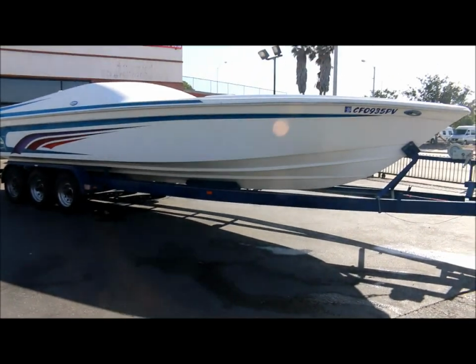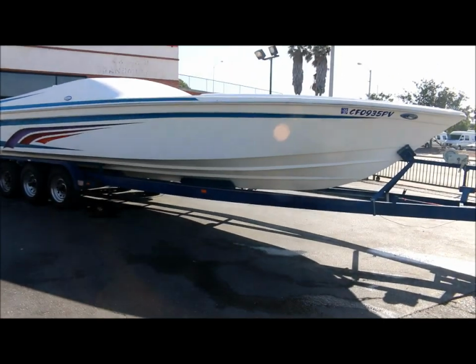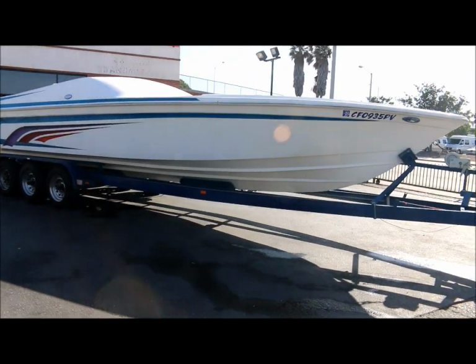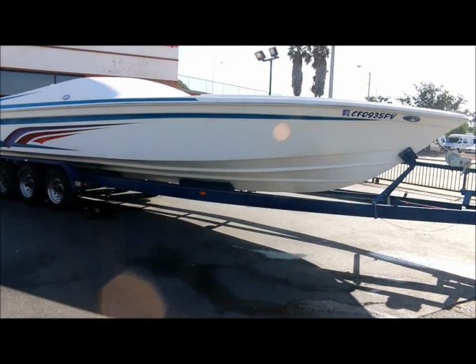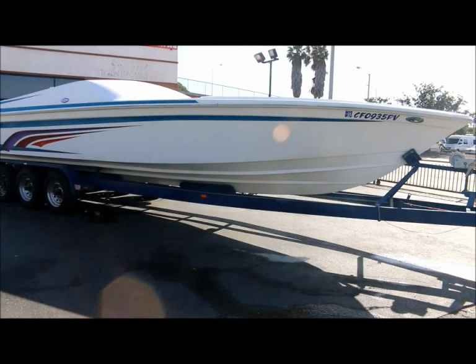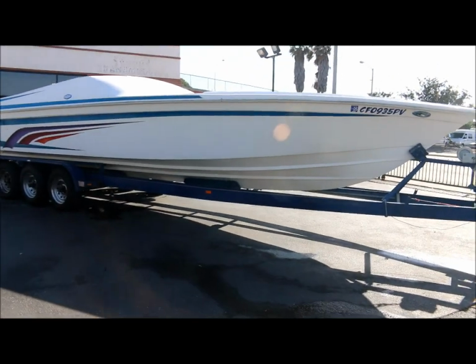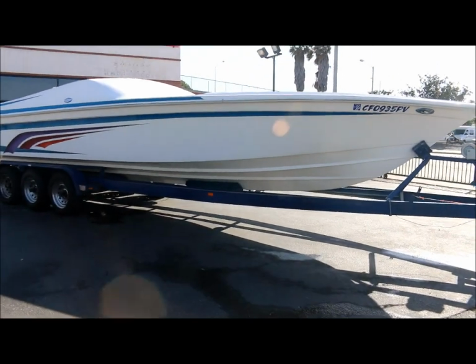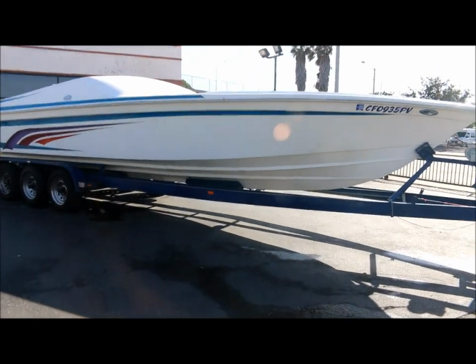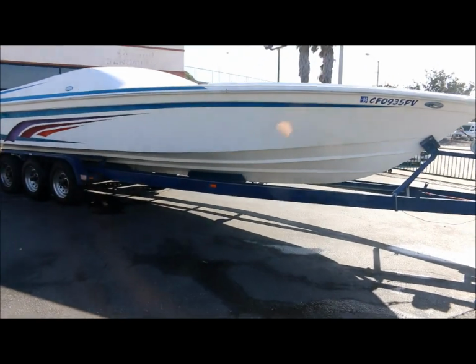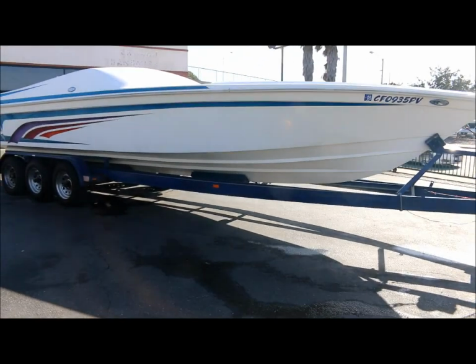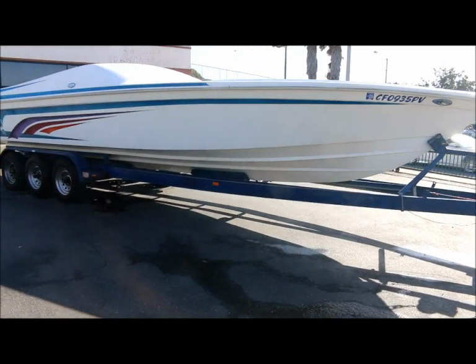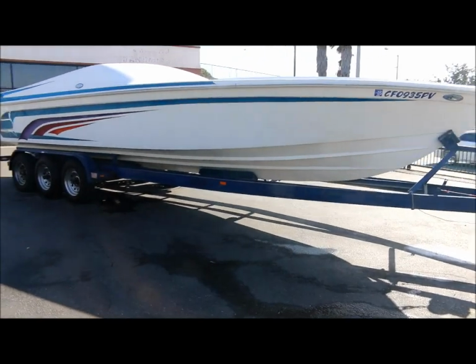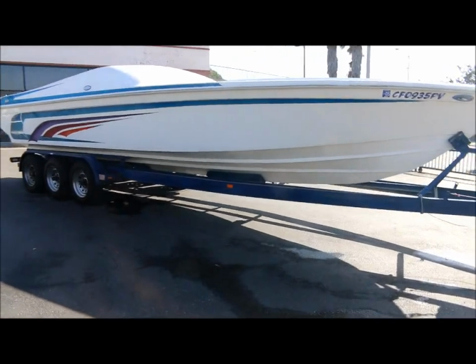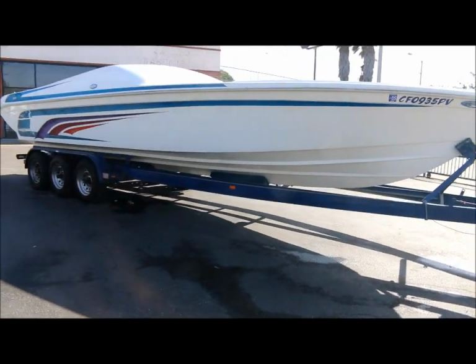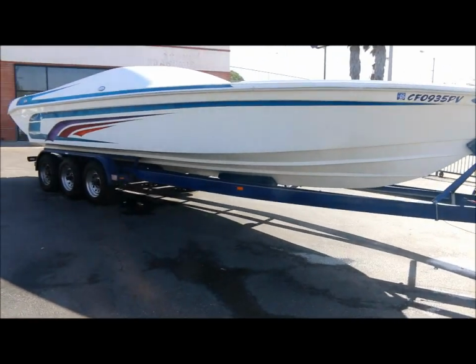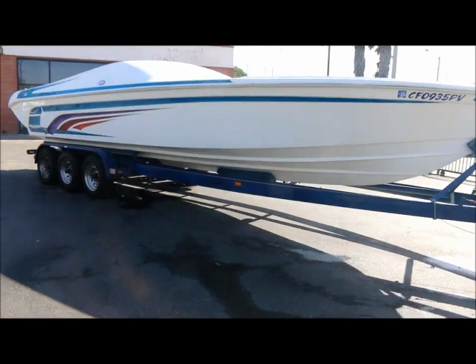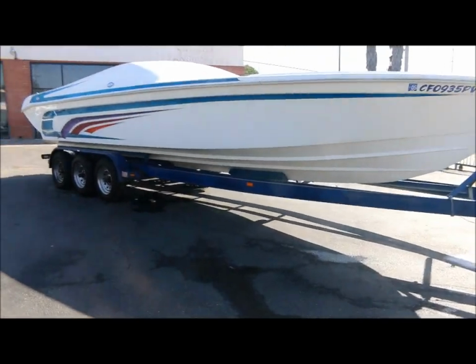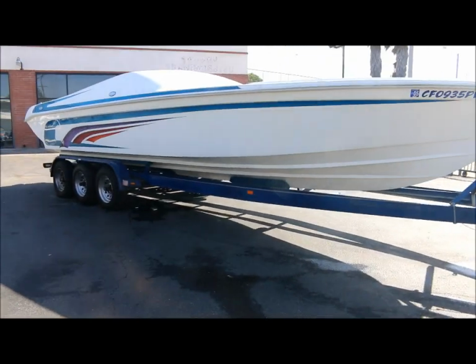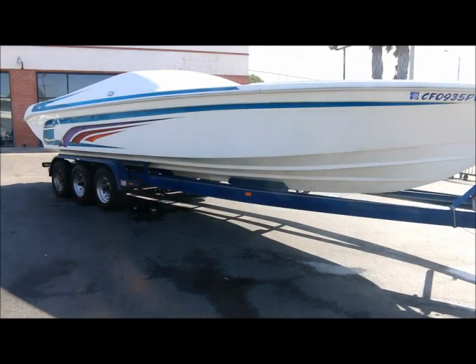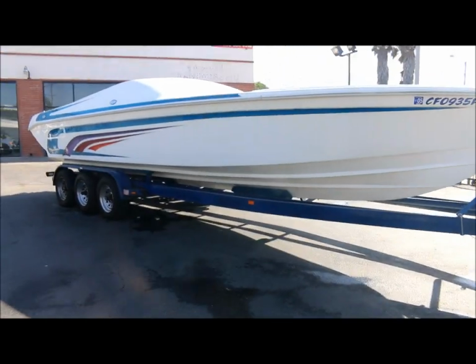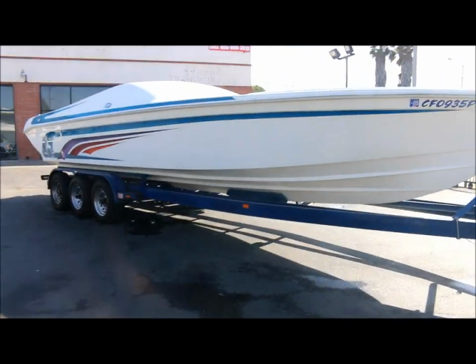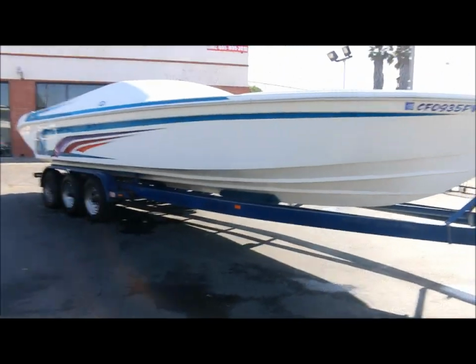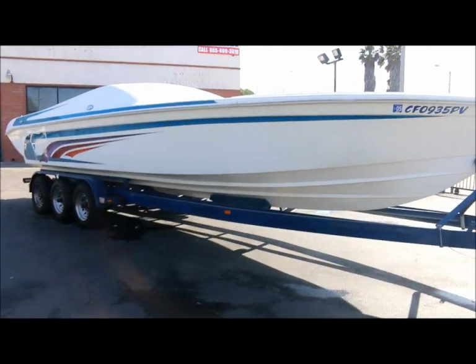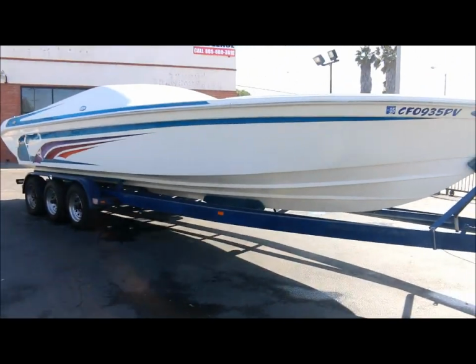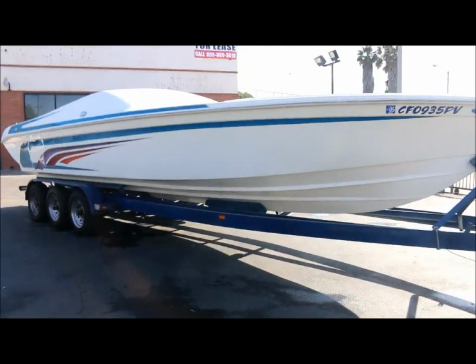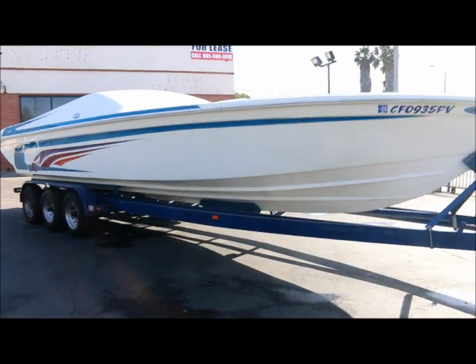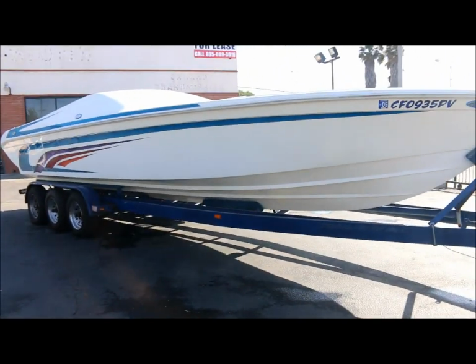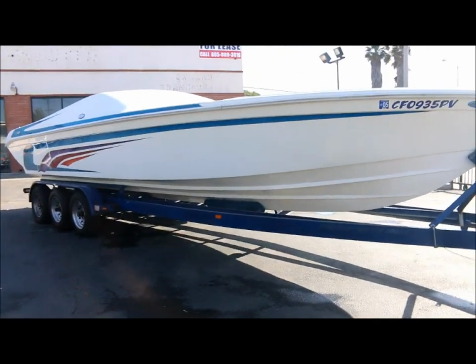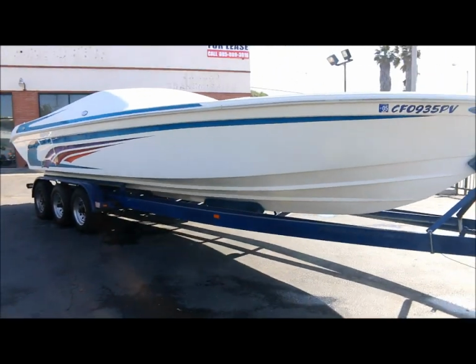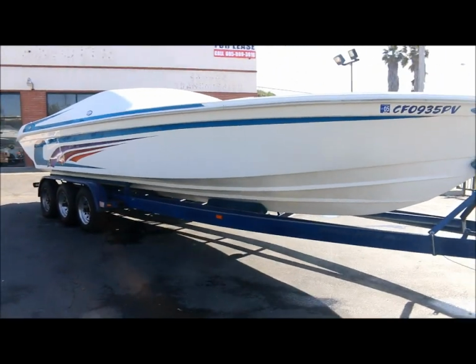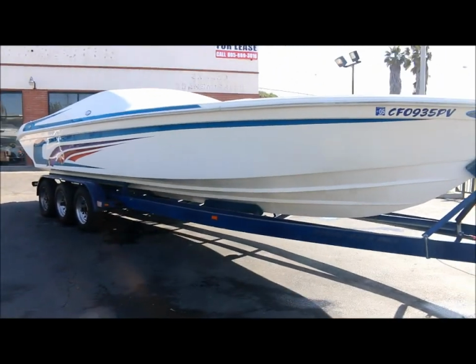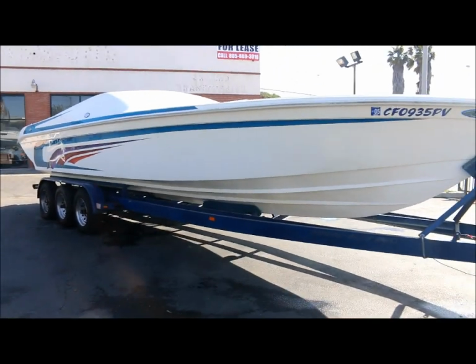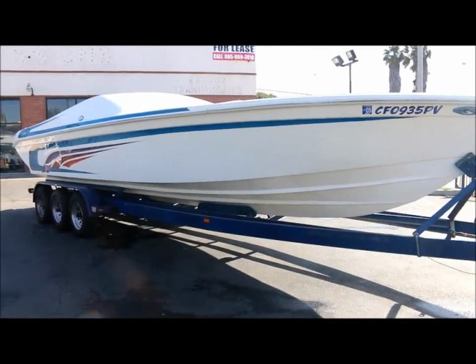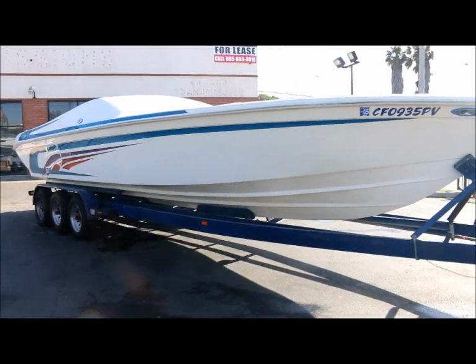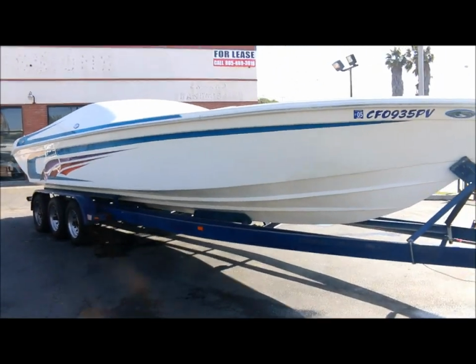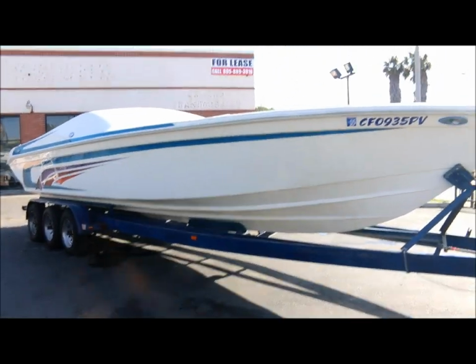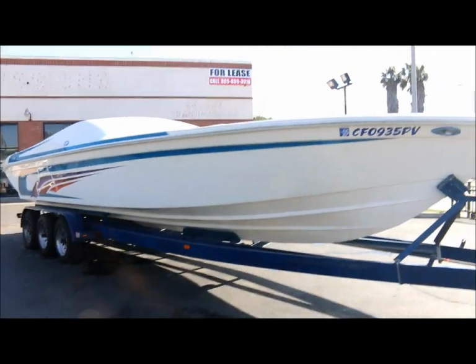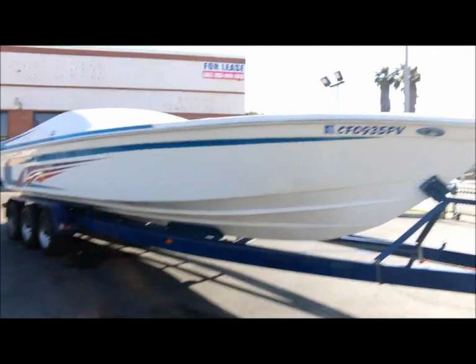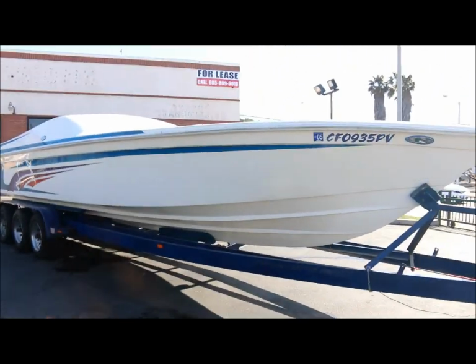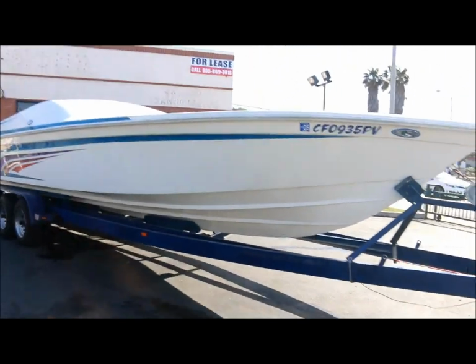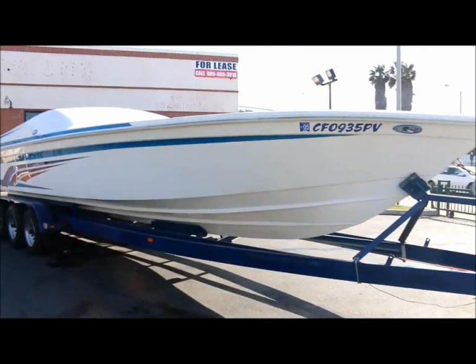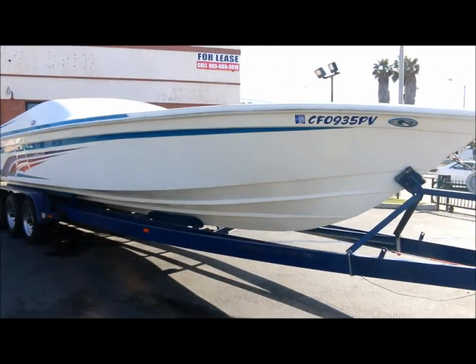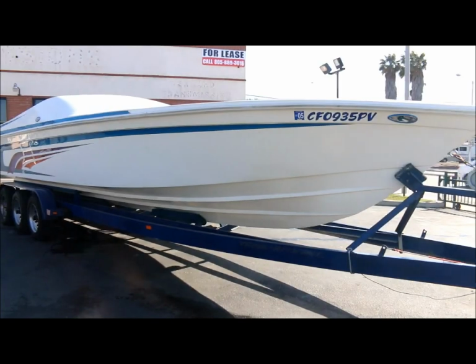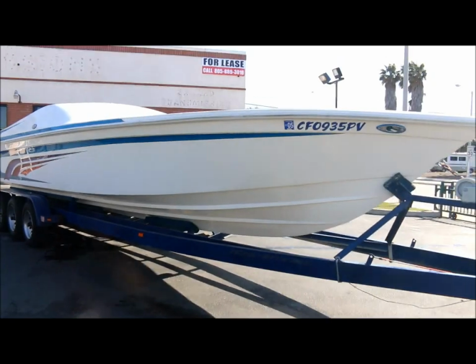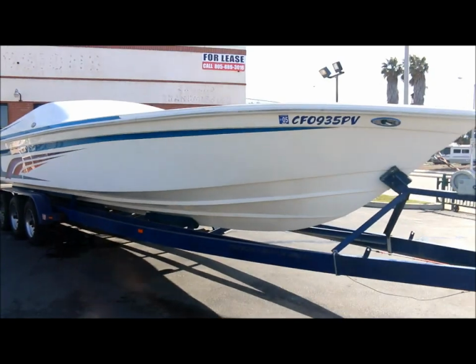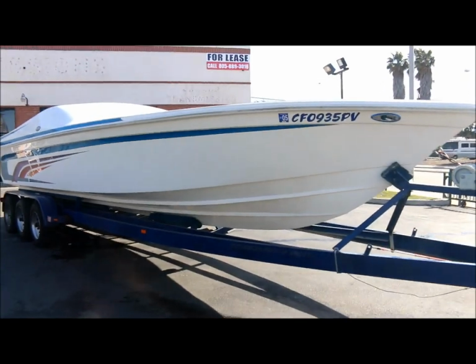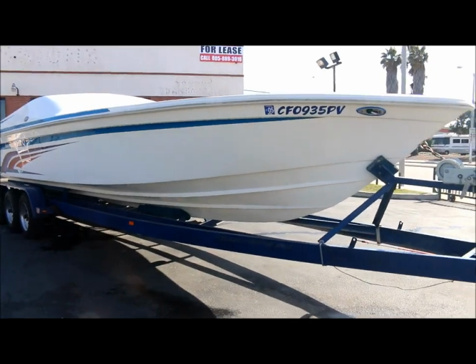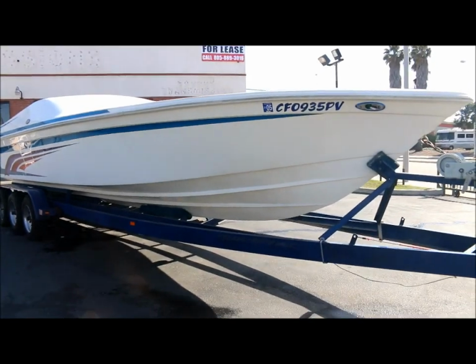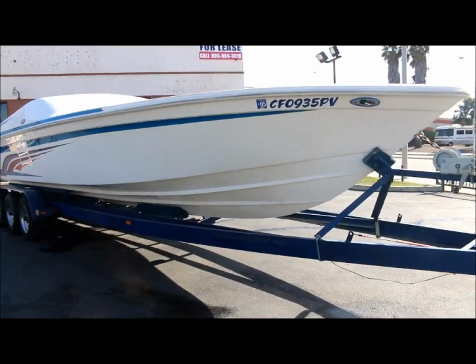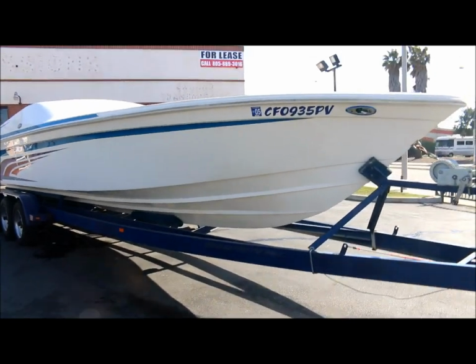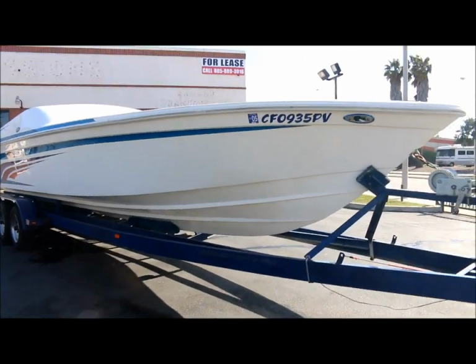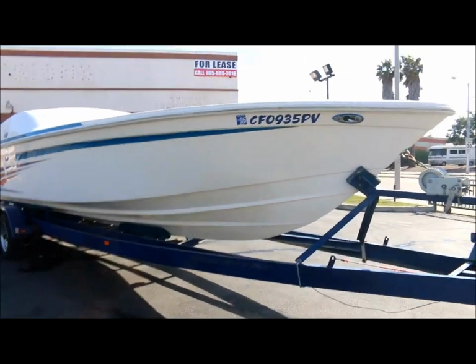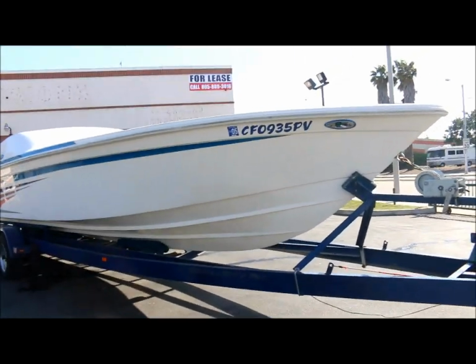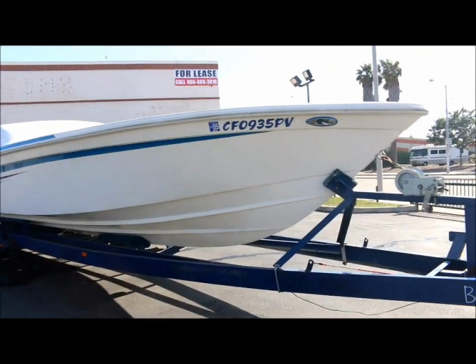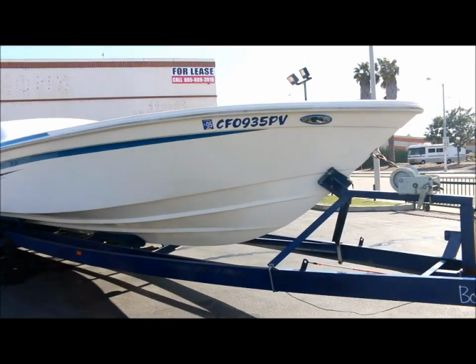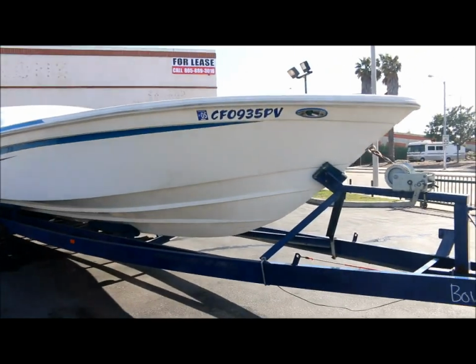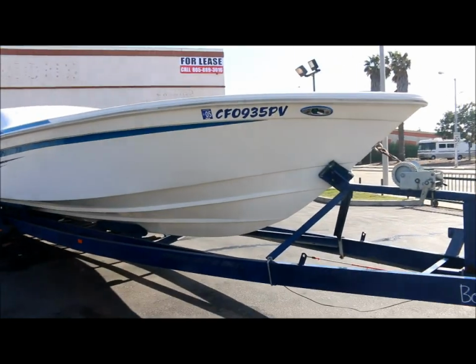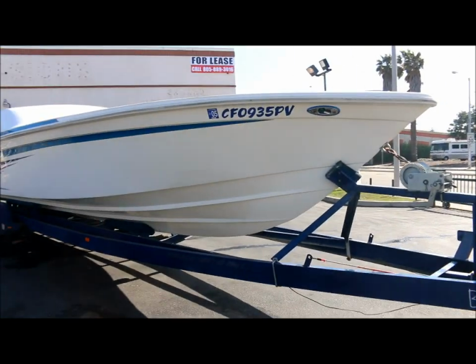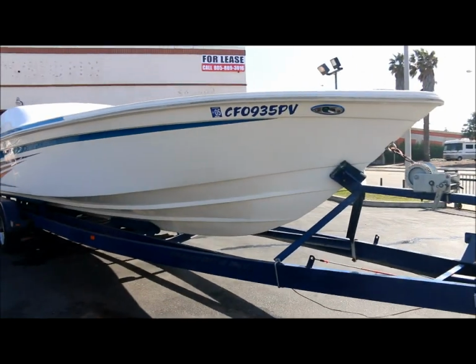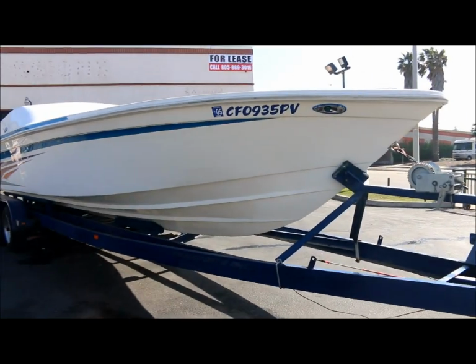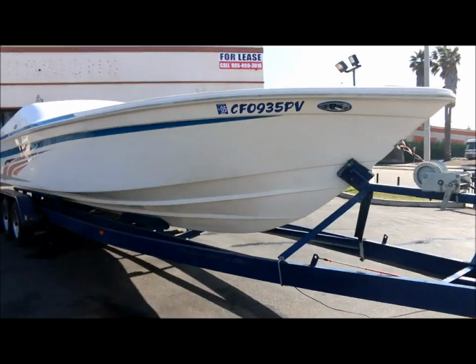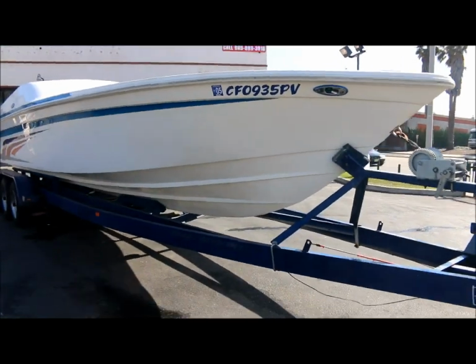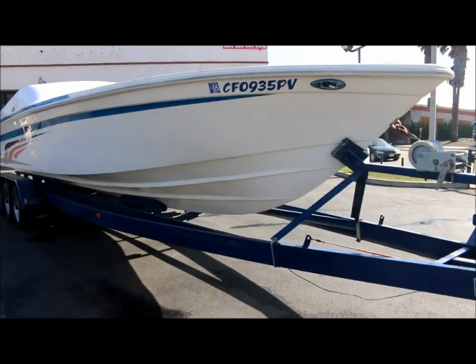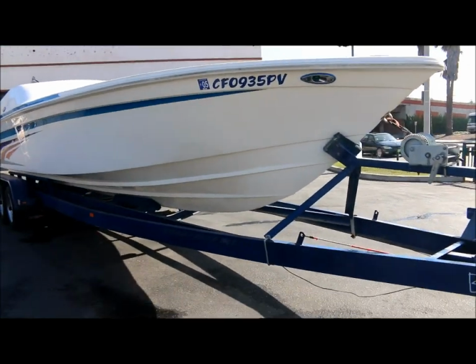Alright guys, we're here at Empire Motors in Oxnard, California. Today I have an Omega Go Fast boat that I'm going to take you on a quick video tour on.